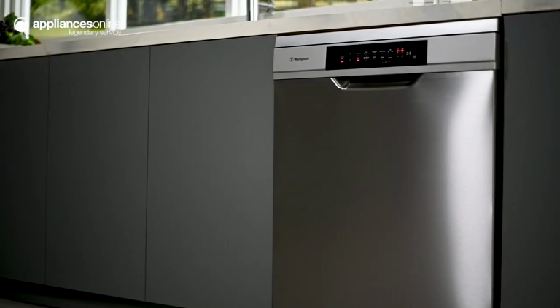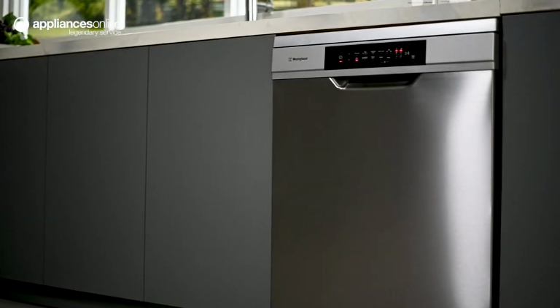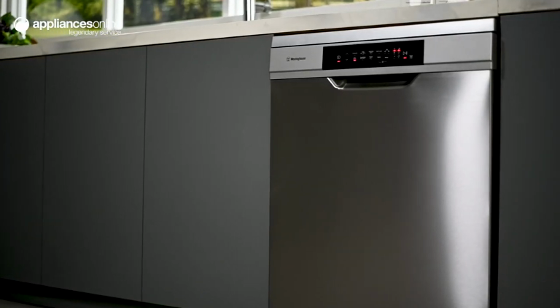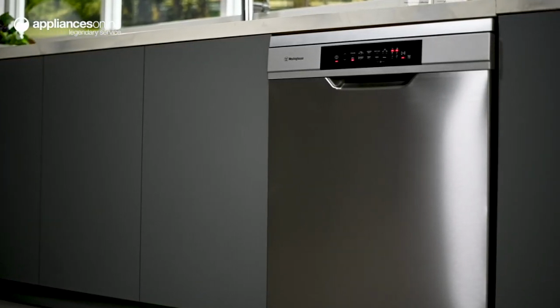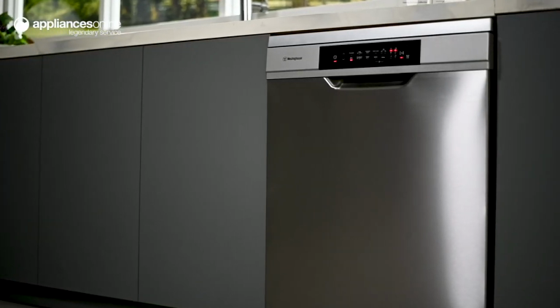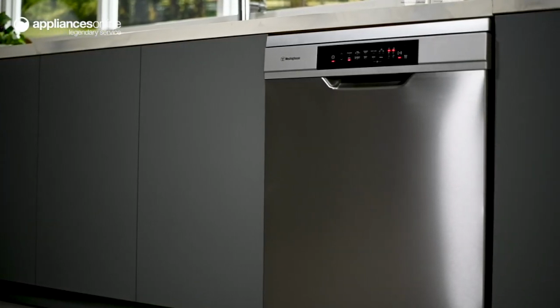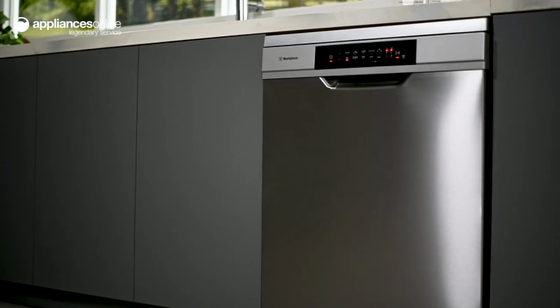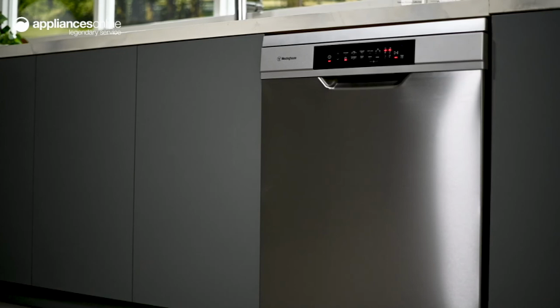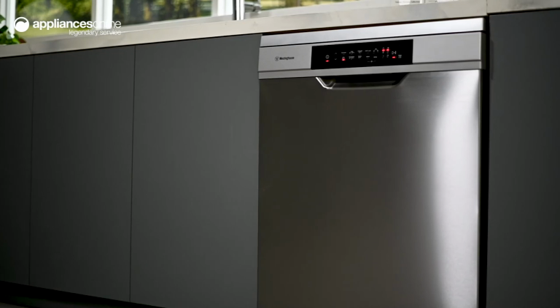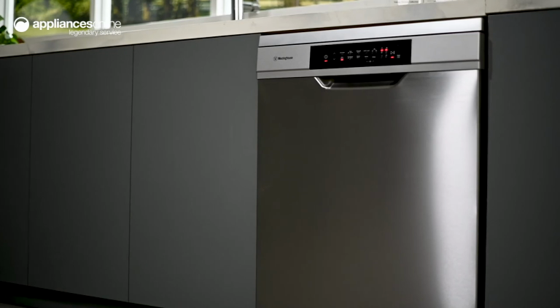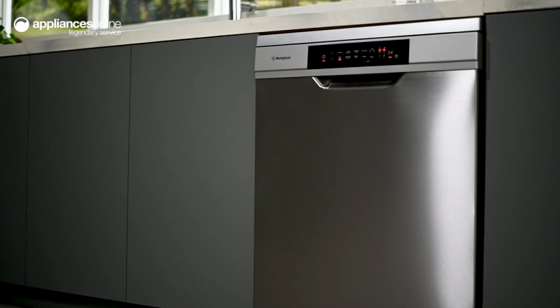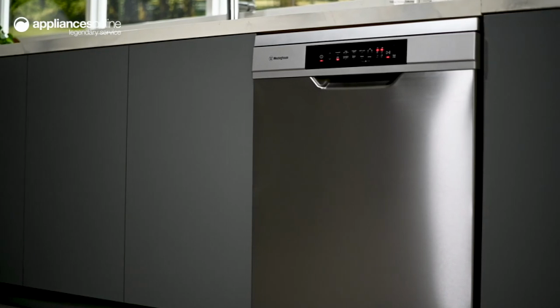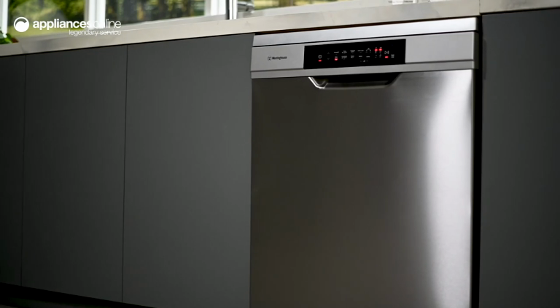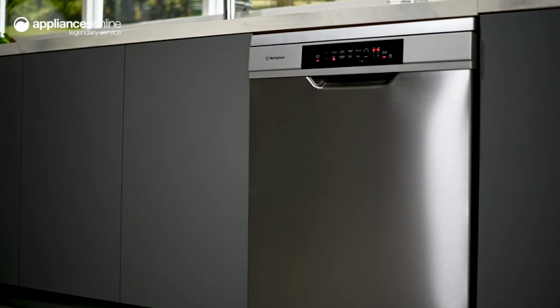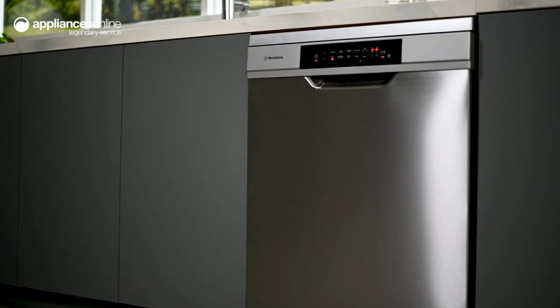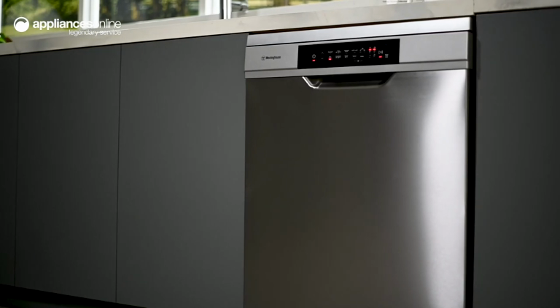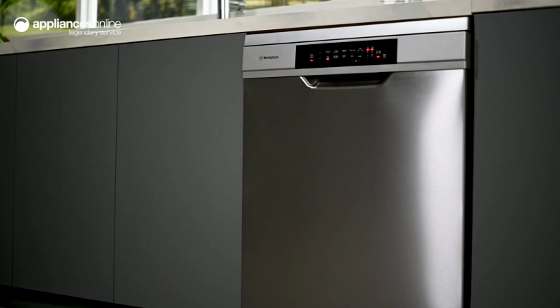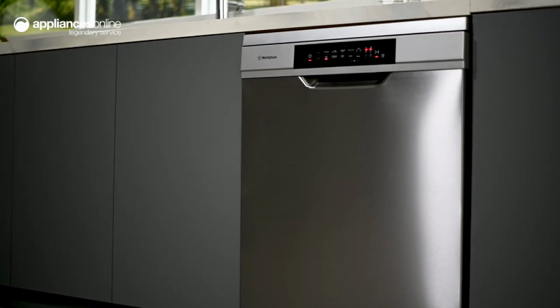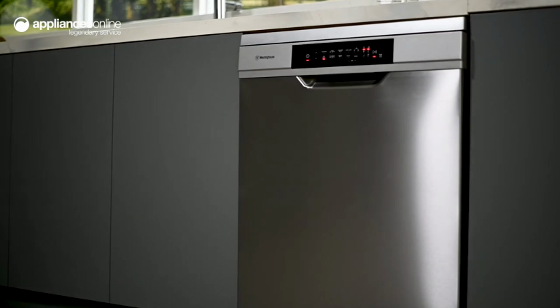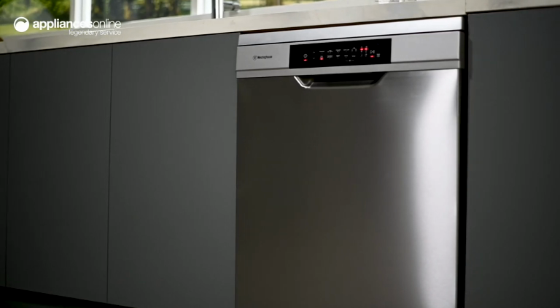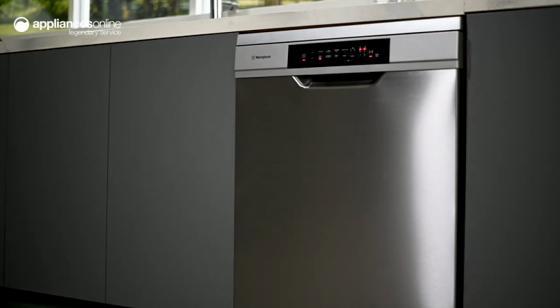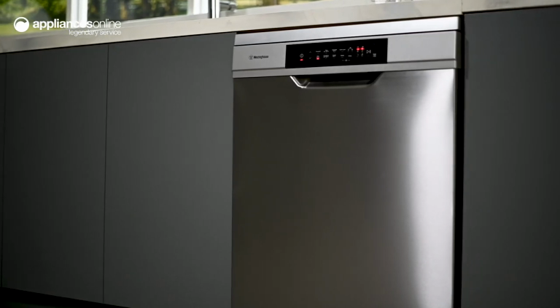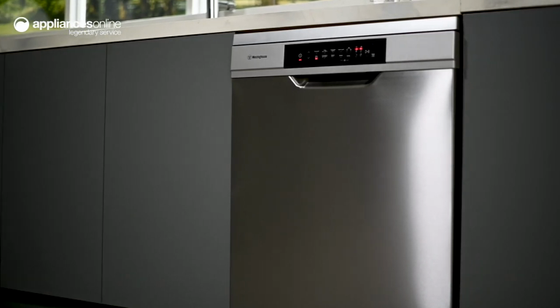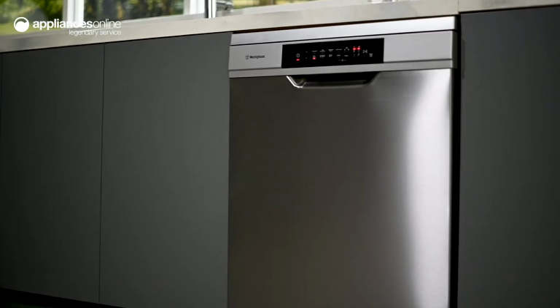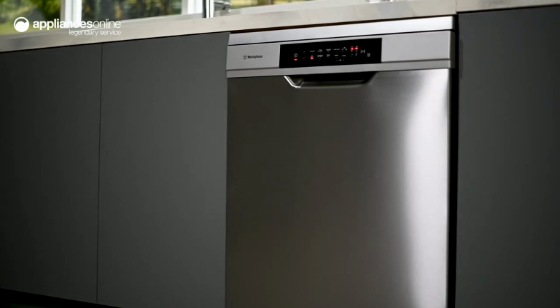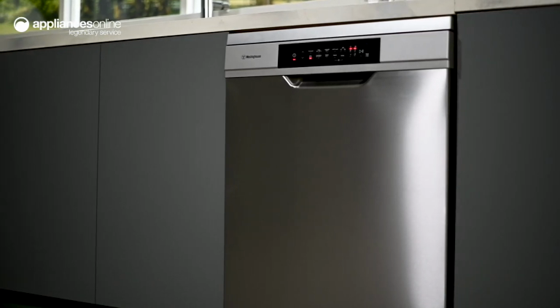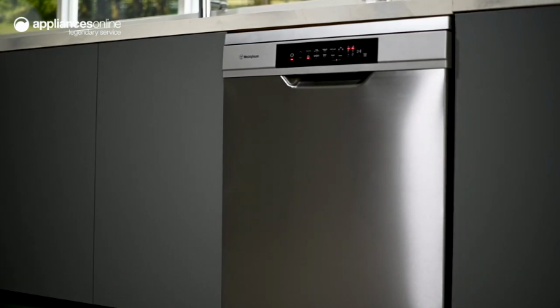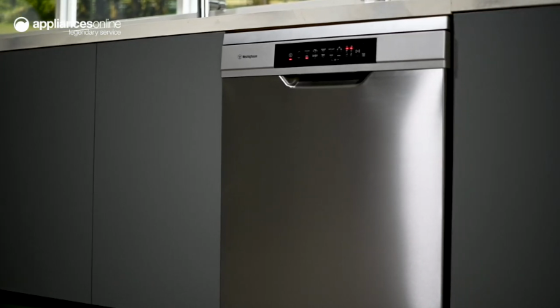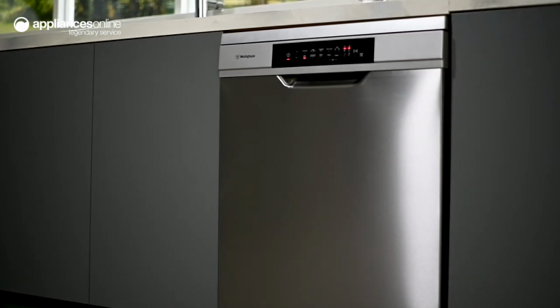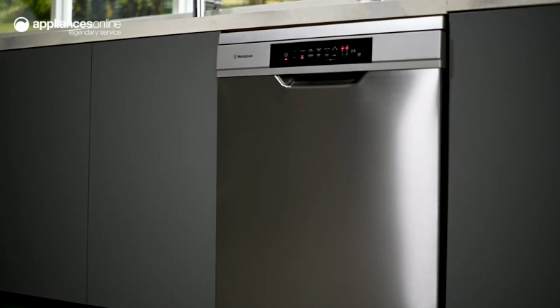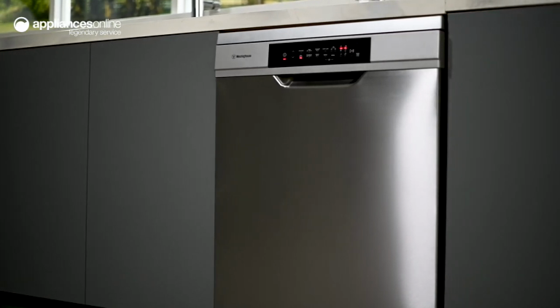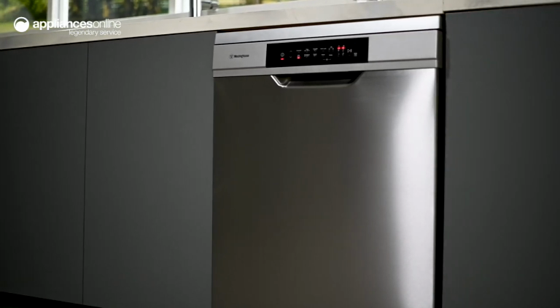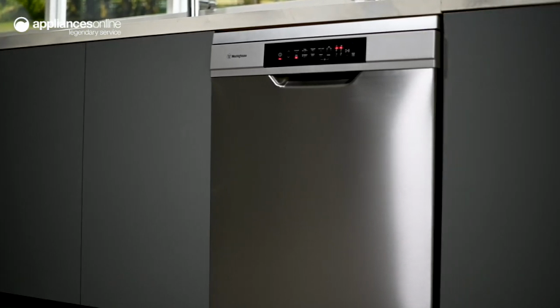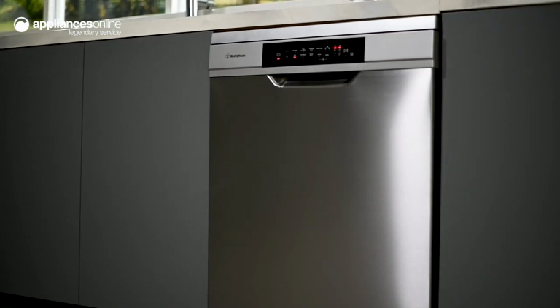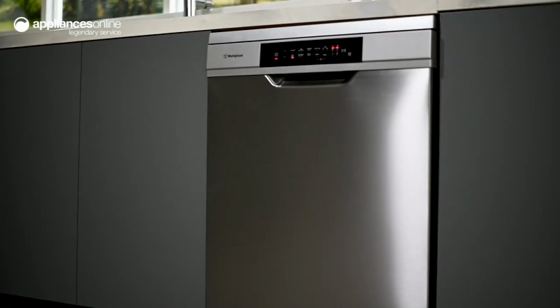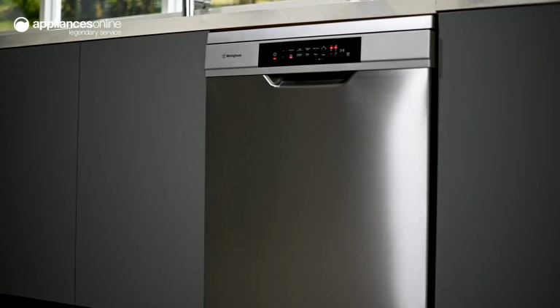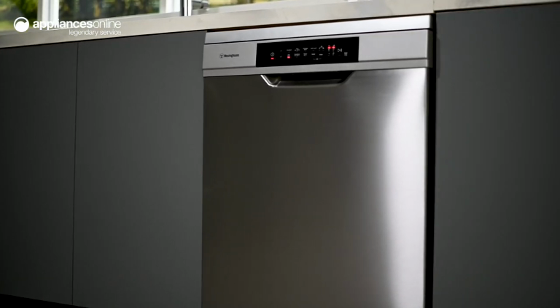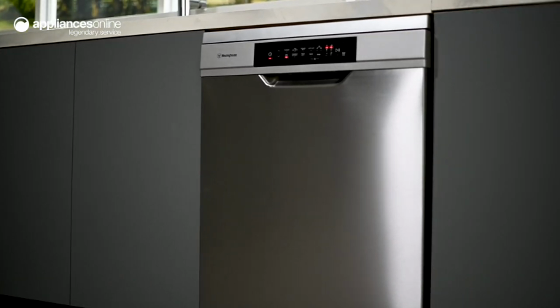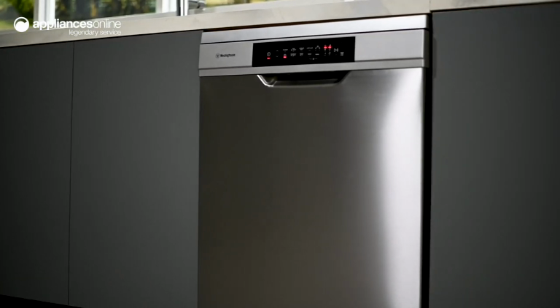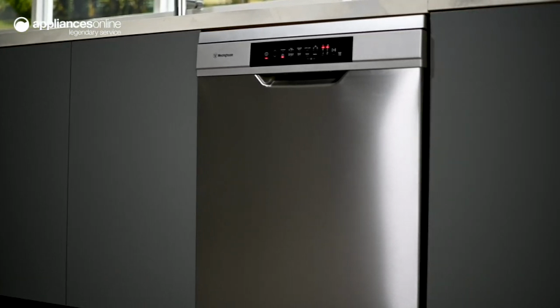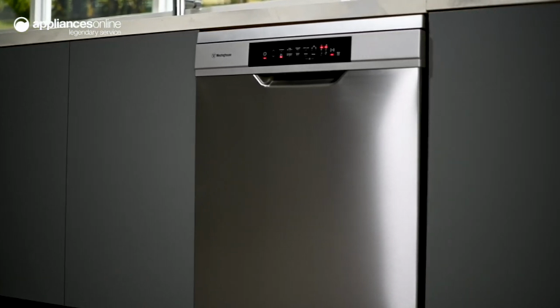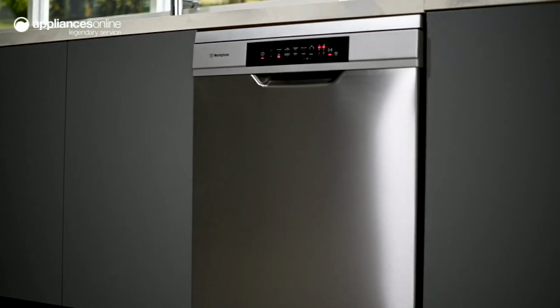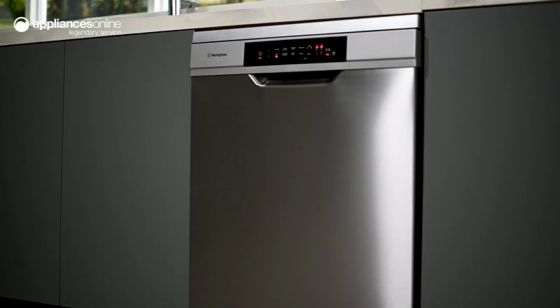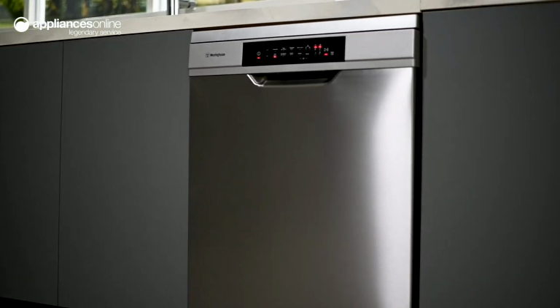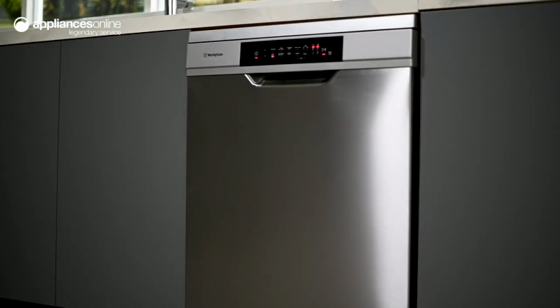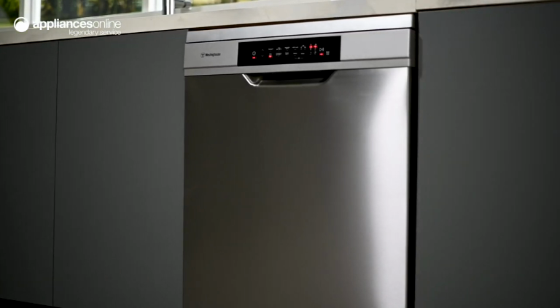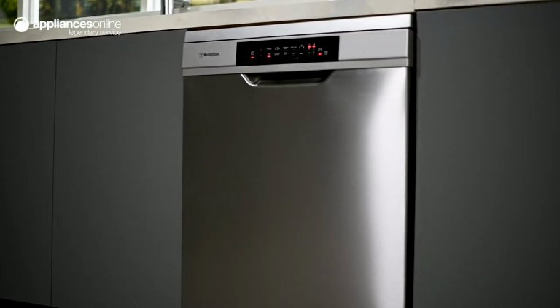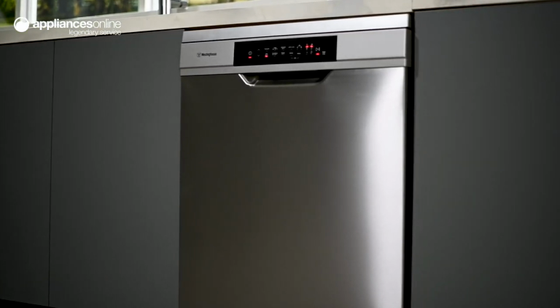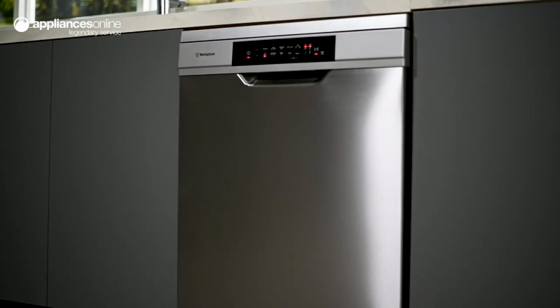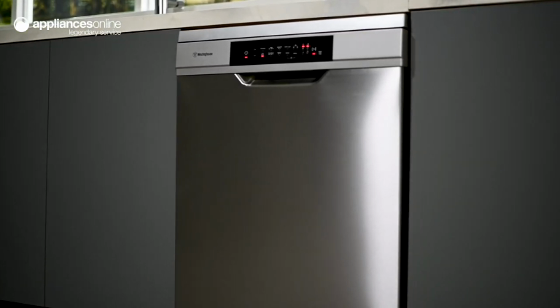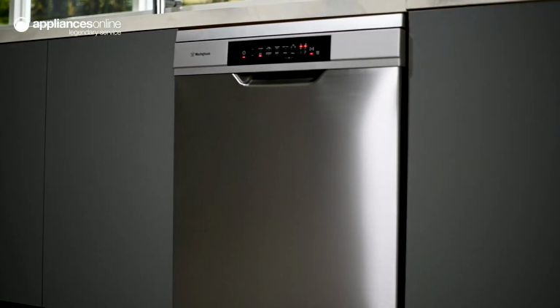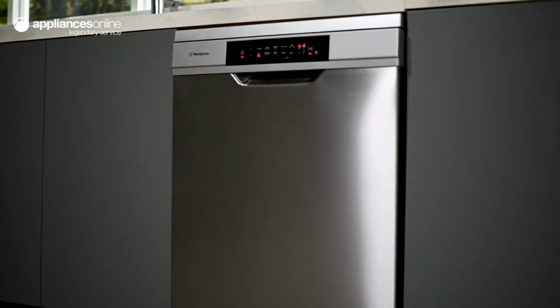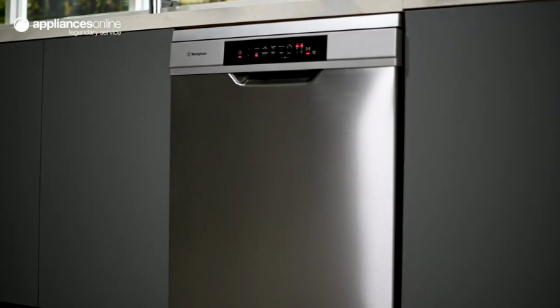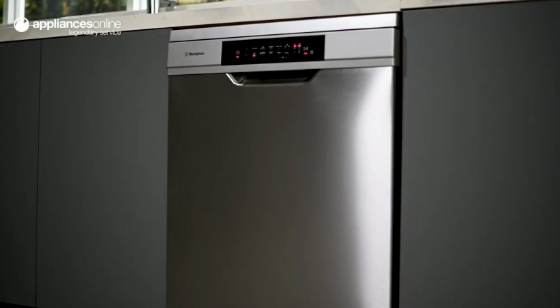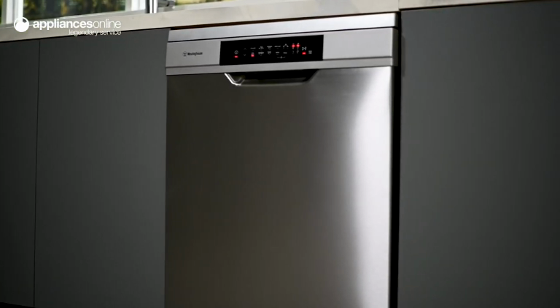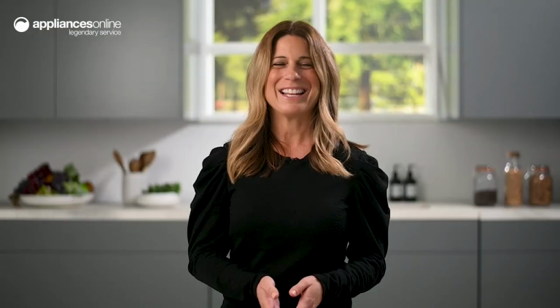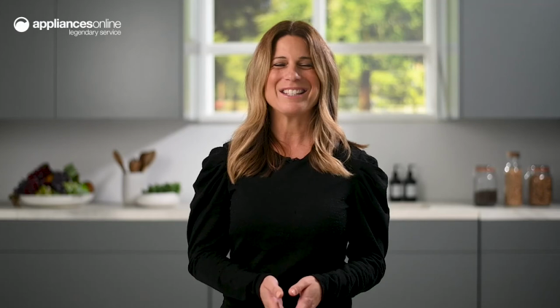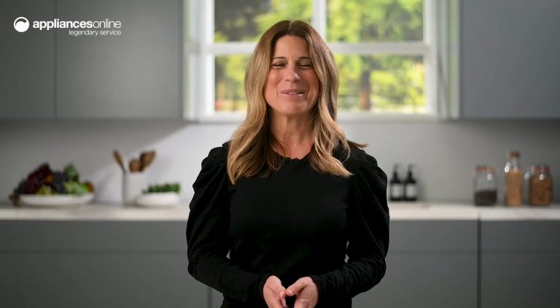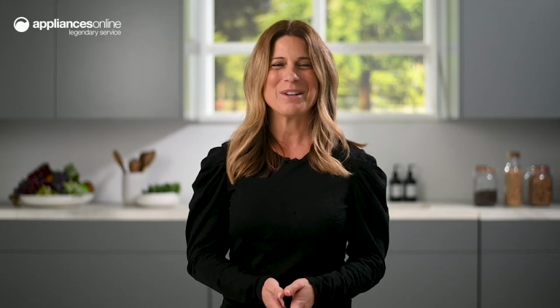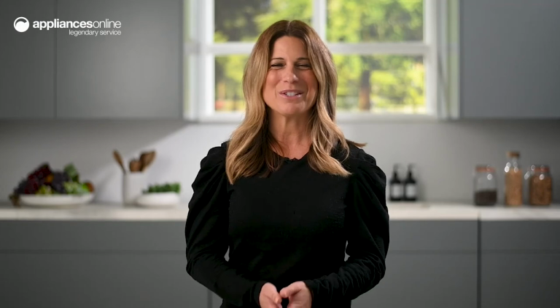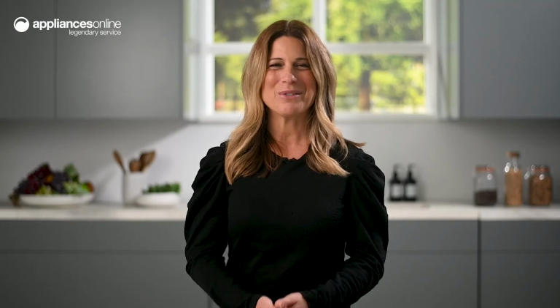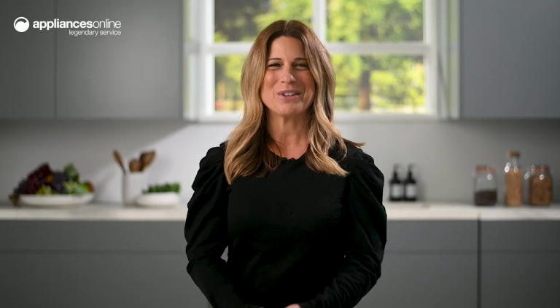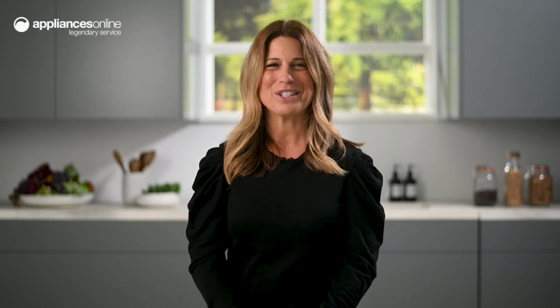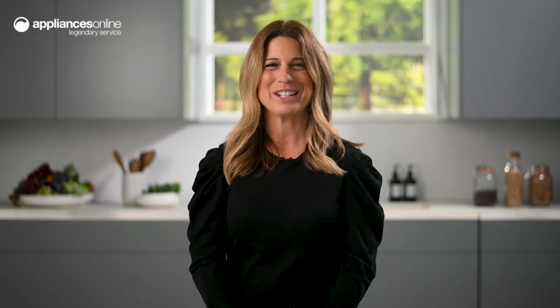For resourceful, easy dishwashing, look no further than this freestanding dishwasher by Westinghouse. Thanks so much for watching.